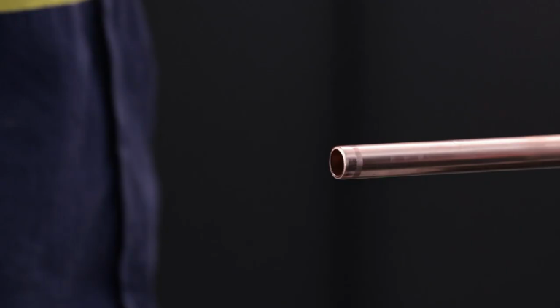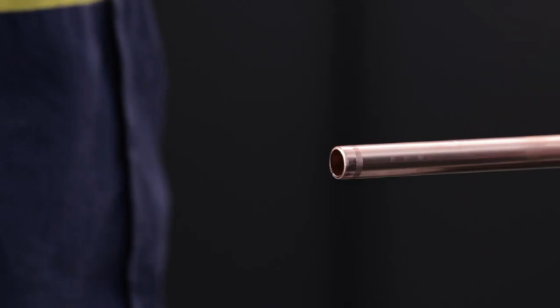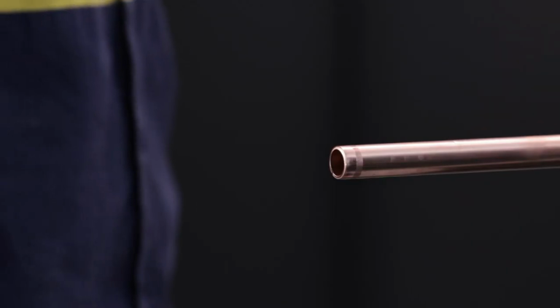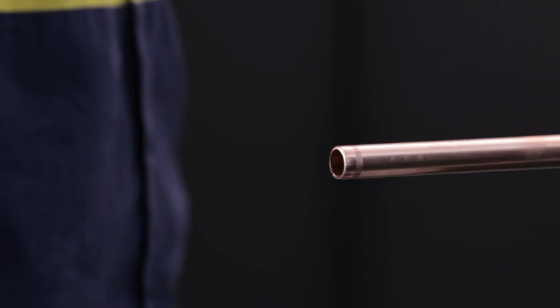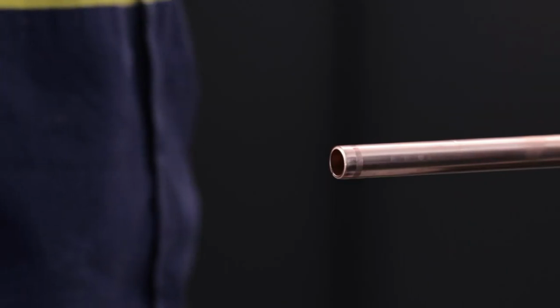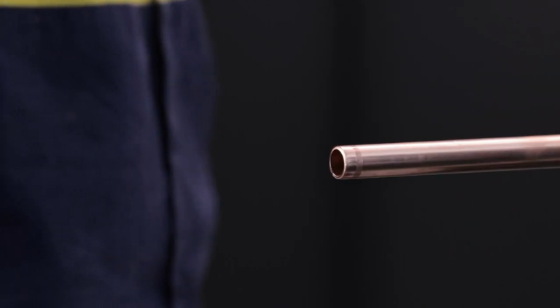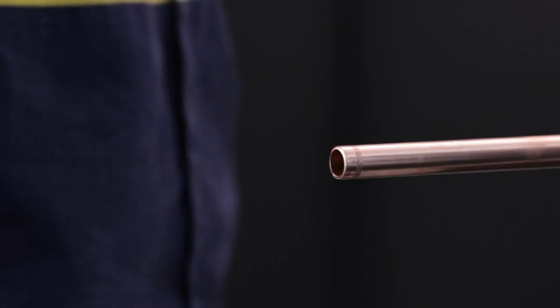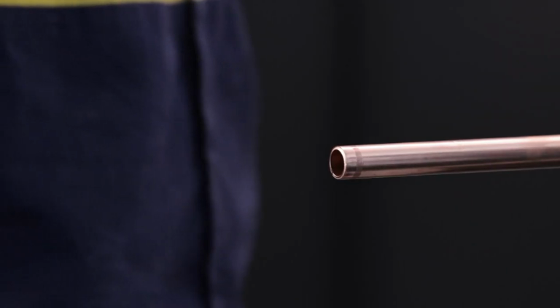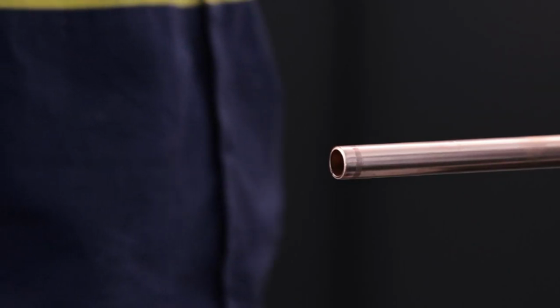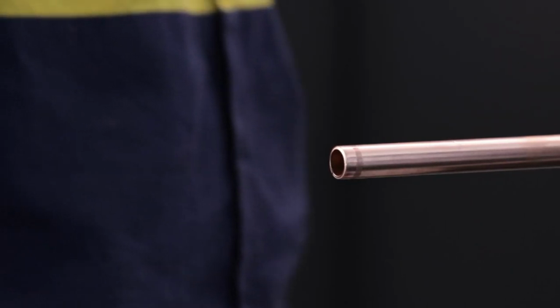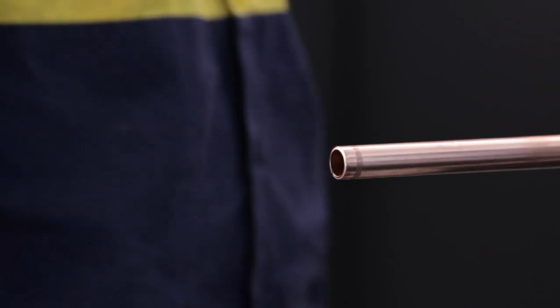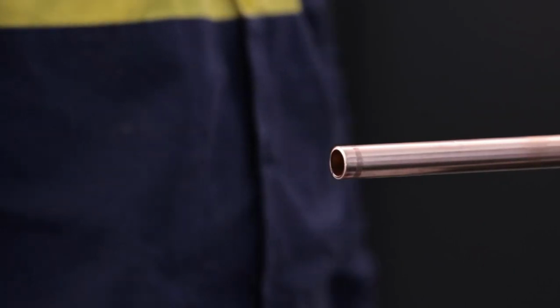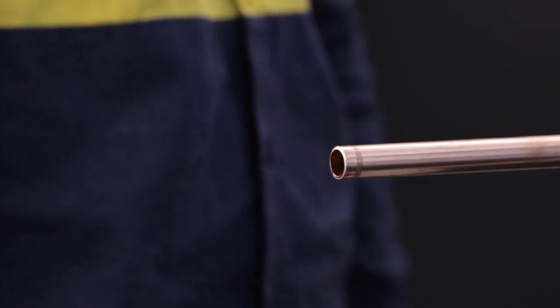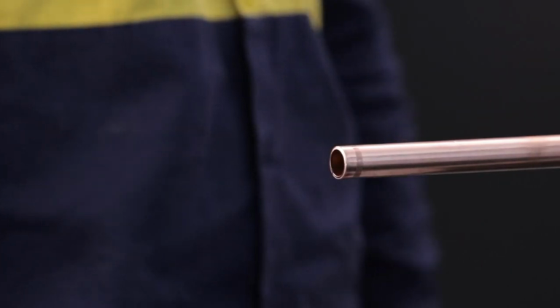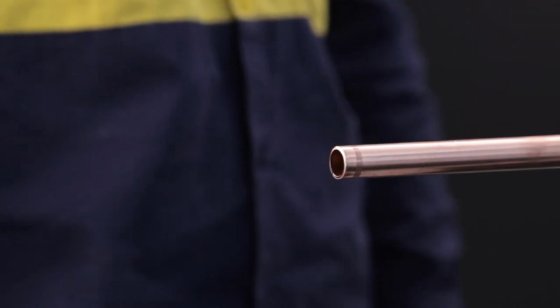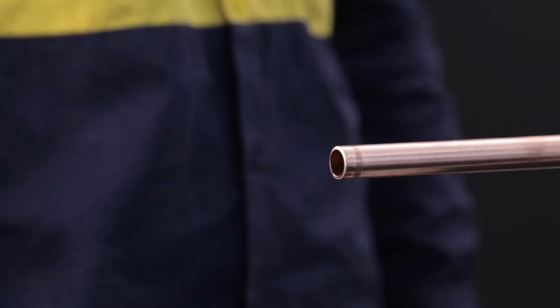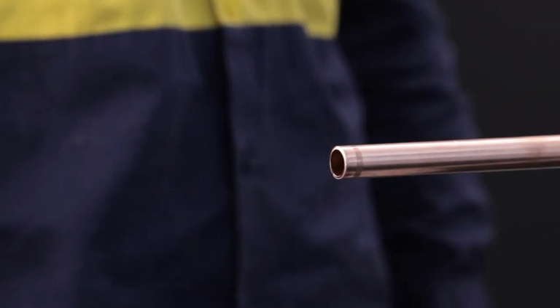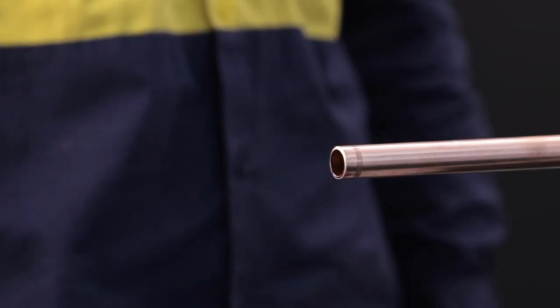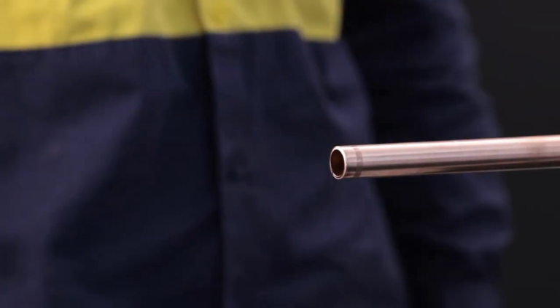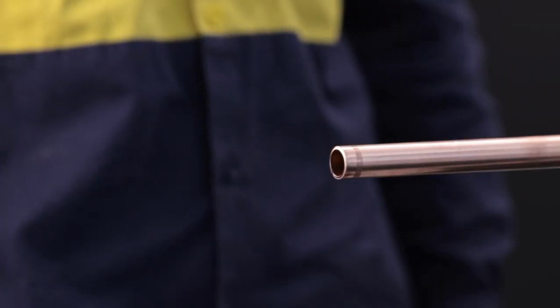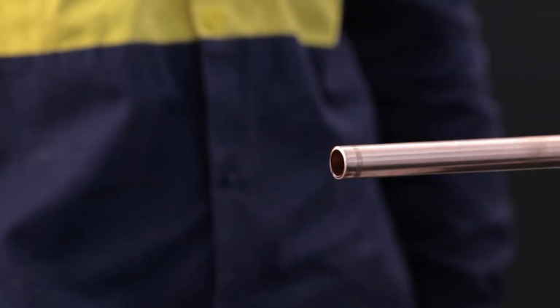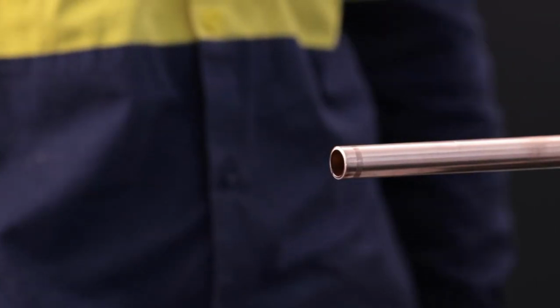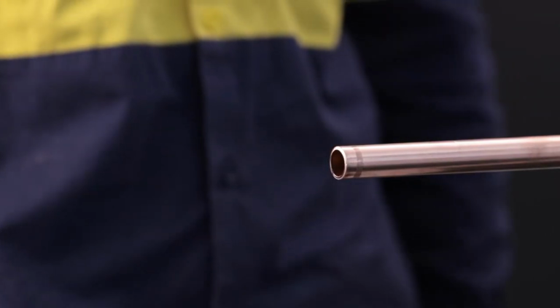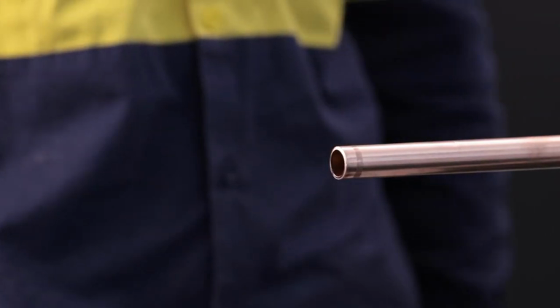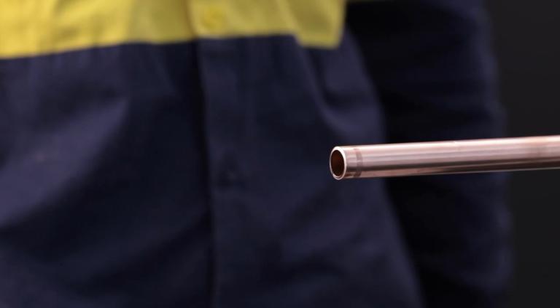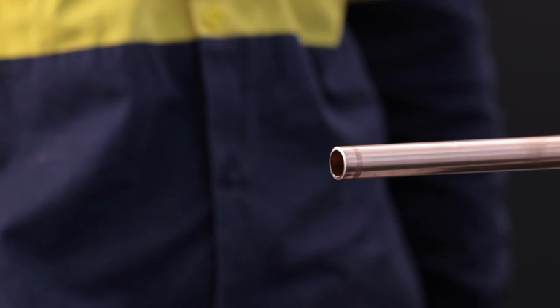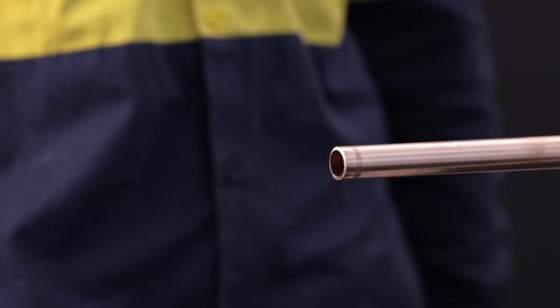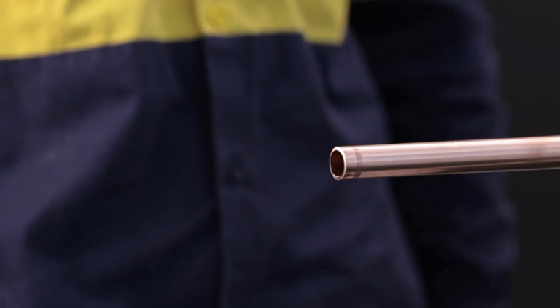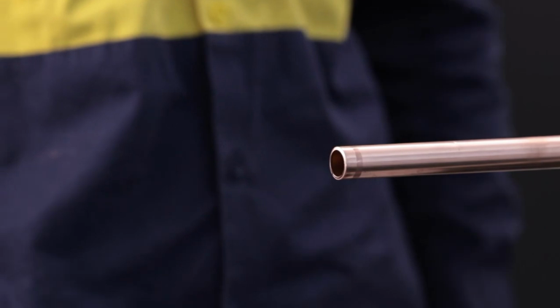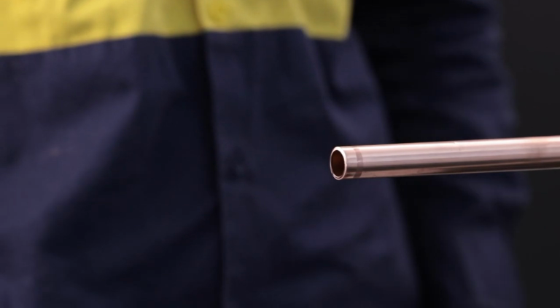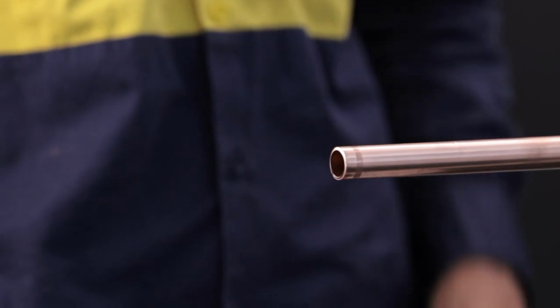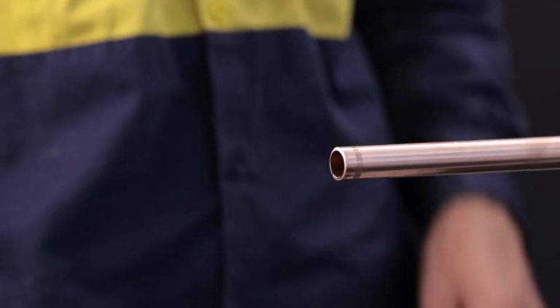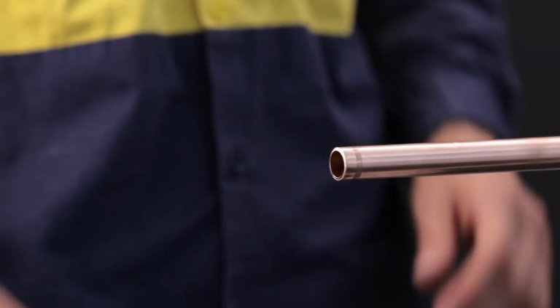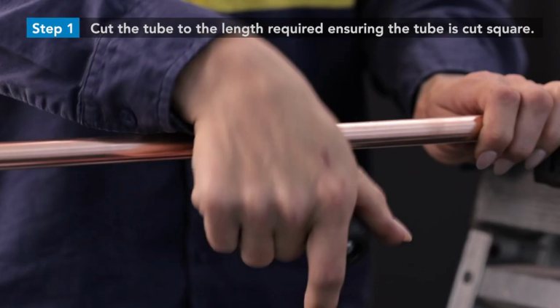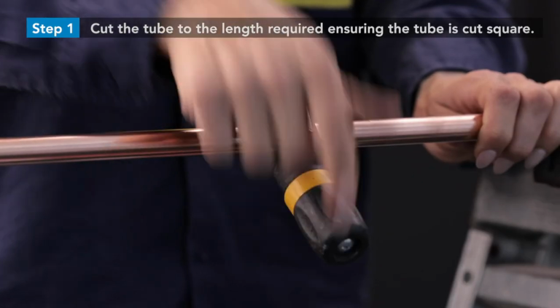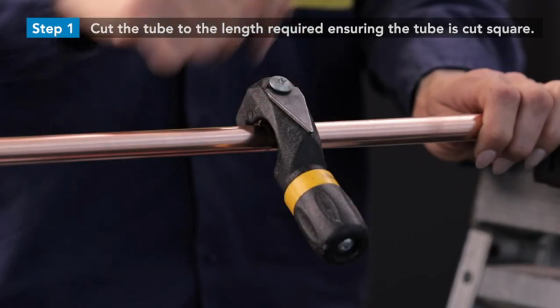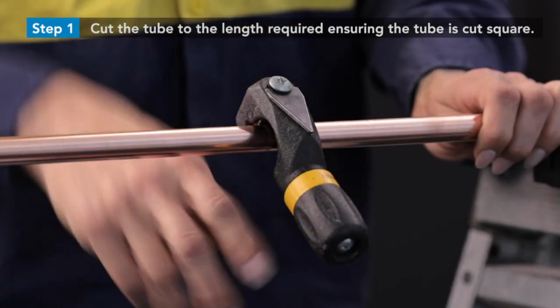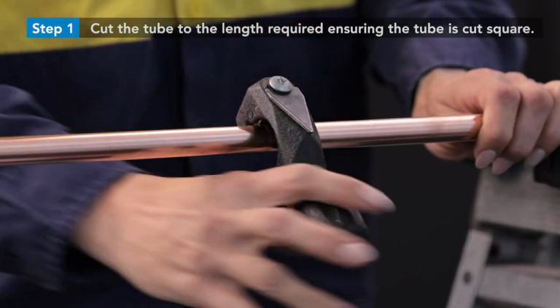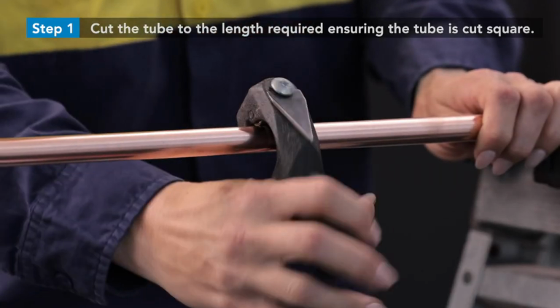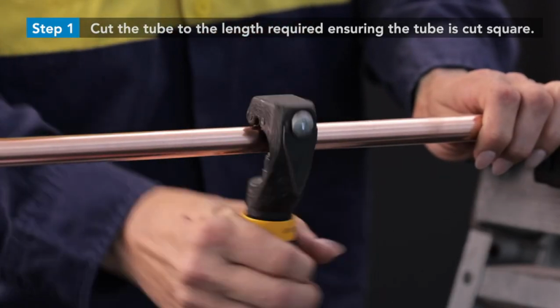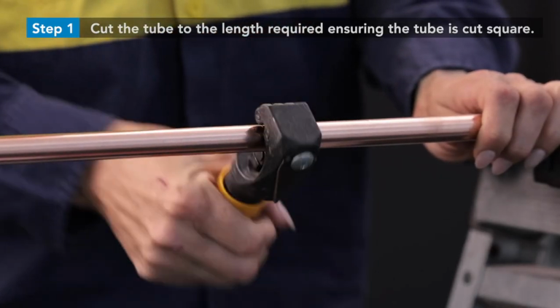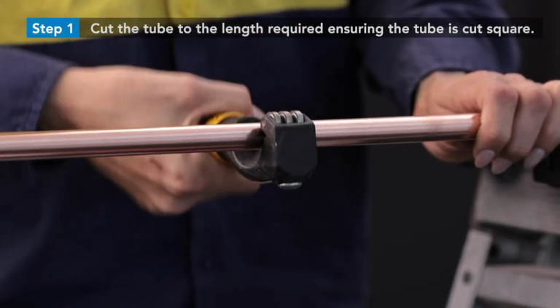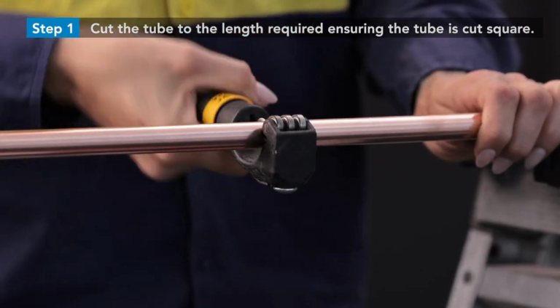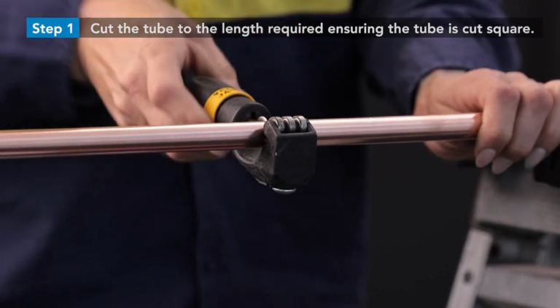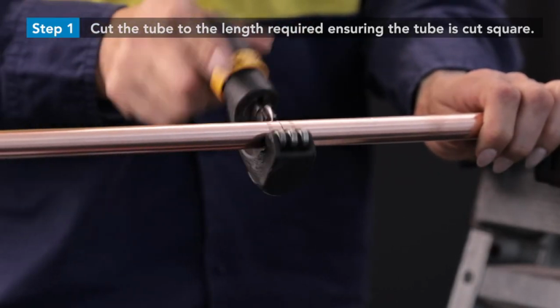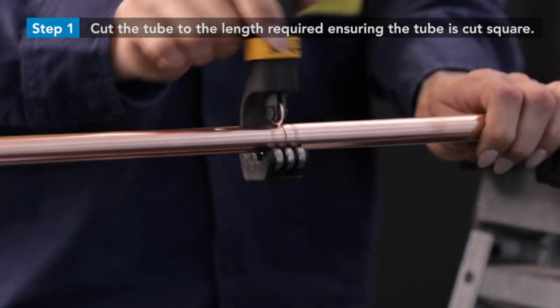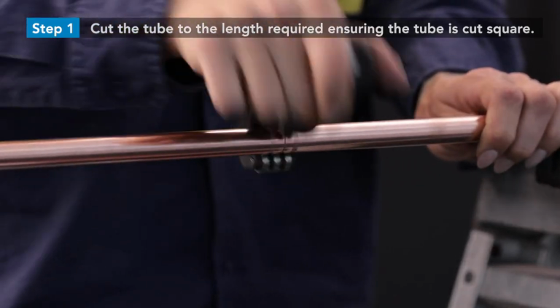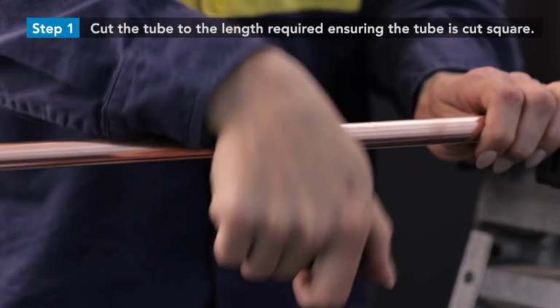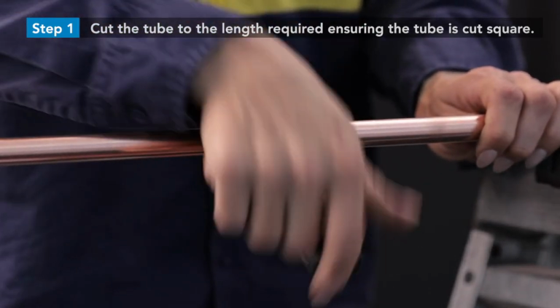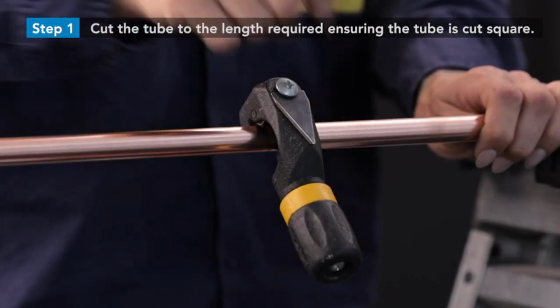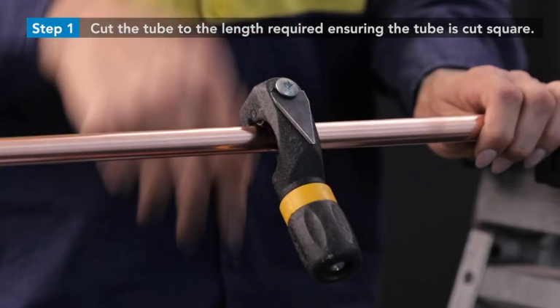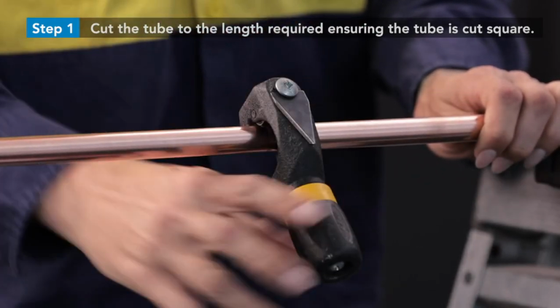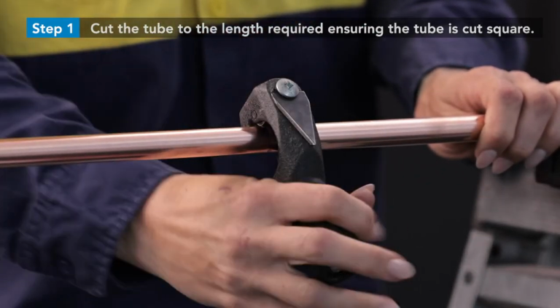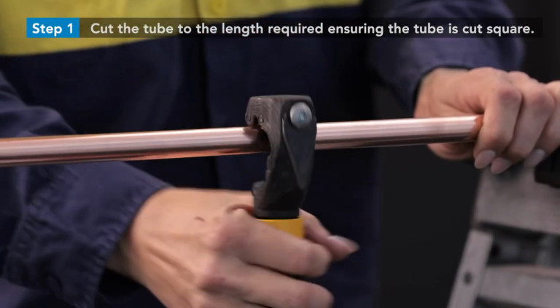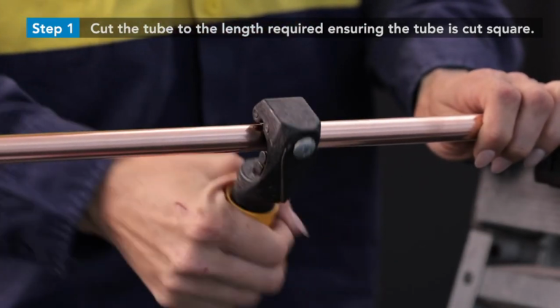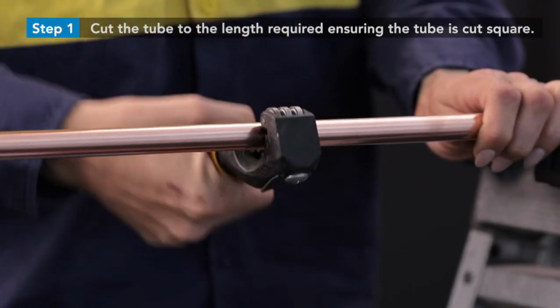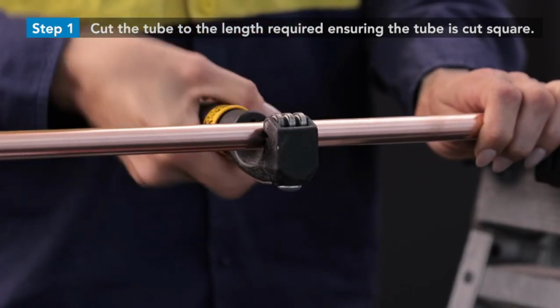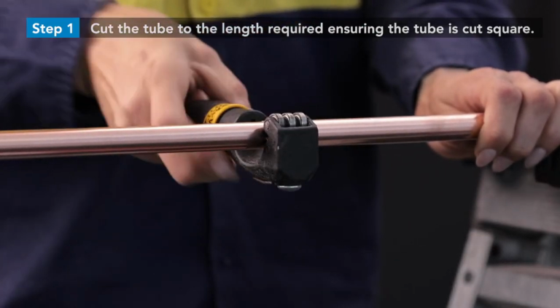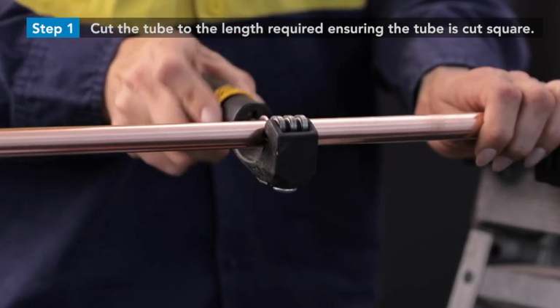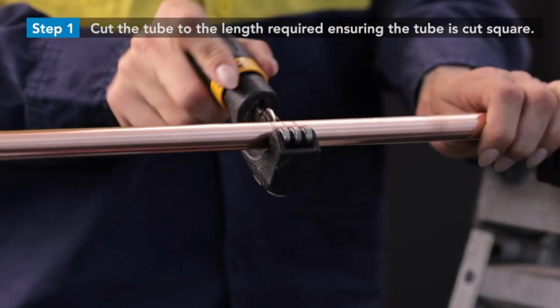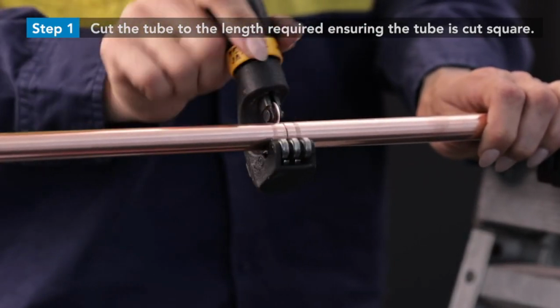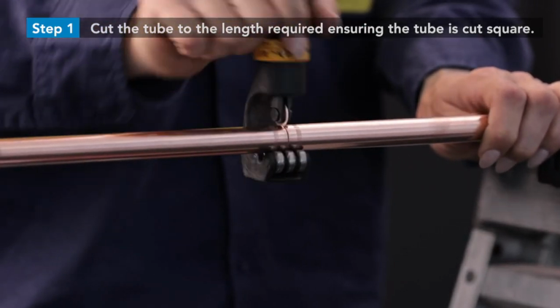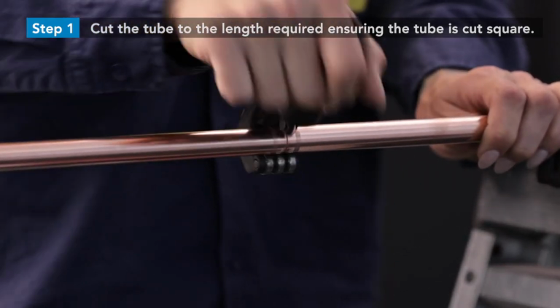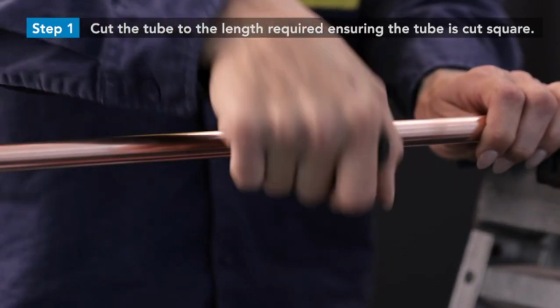Select your AS1571 copper refrigeration tube. Using a tube cutter, cut the tube to the length required, ensuring the tube is cut square.